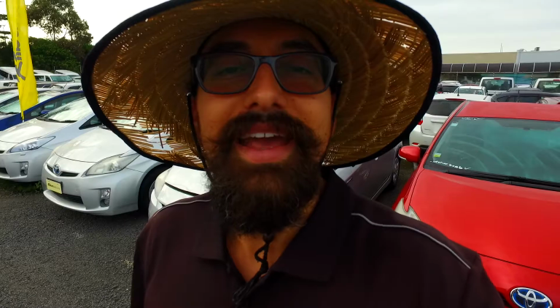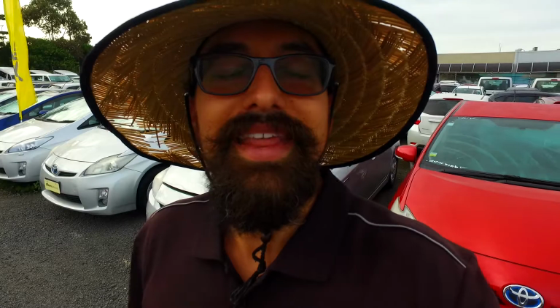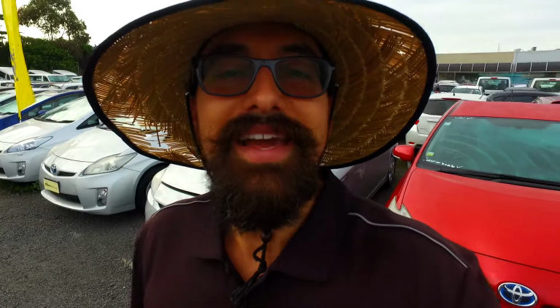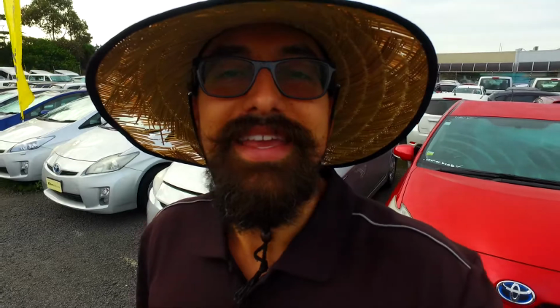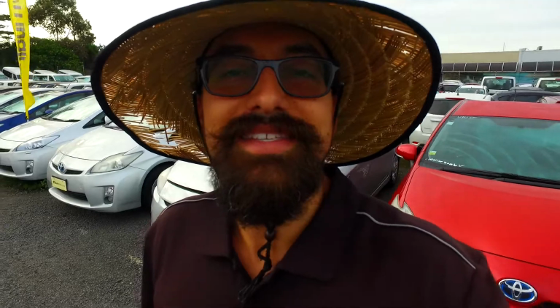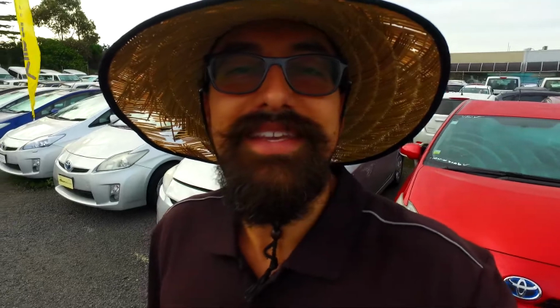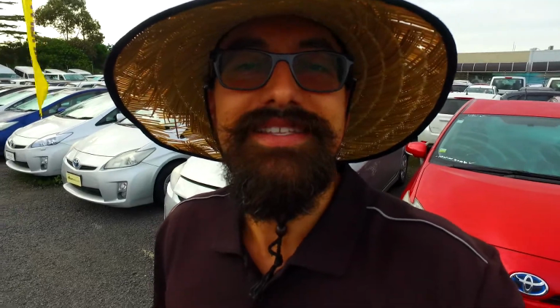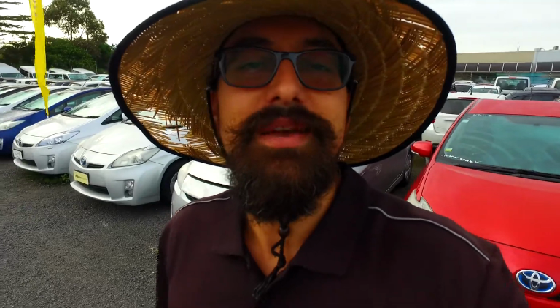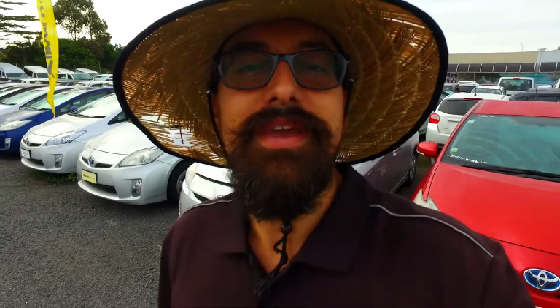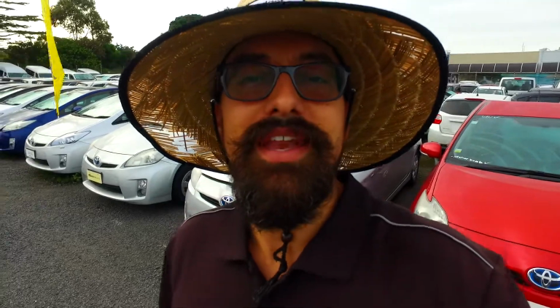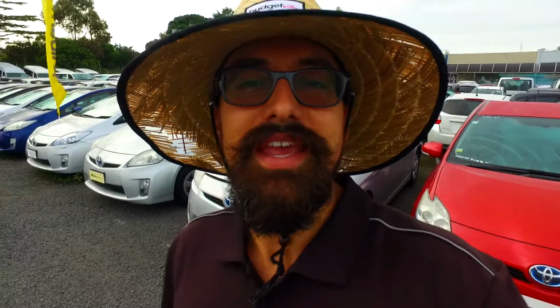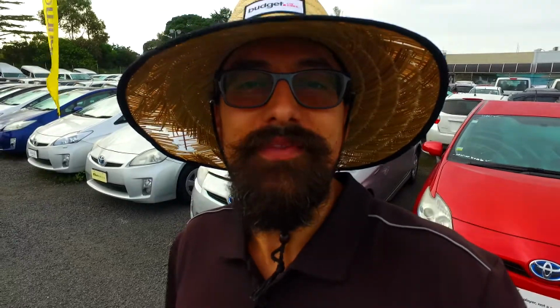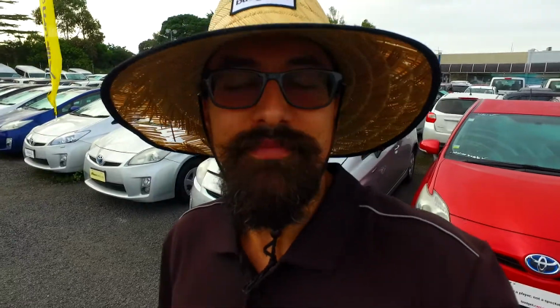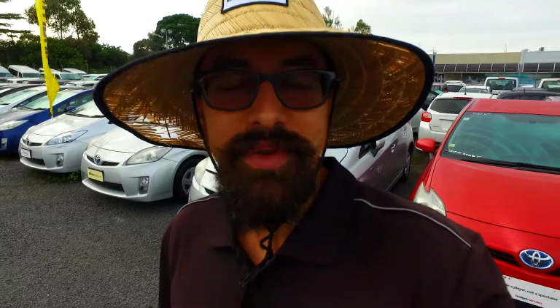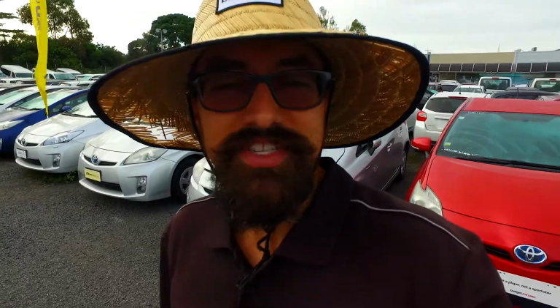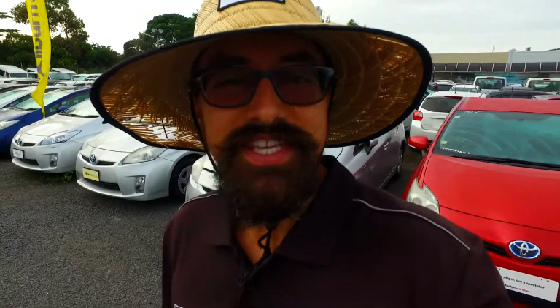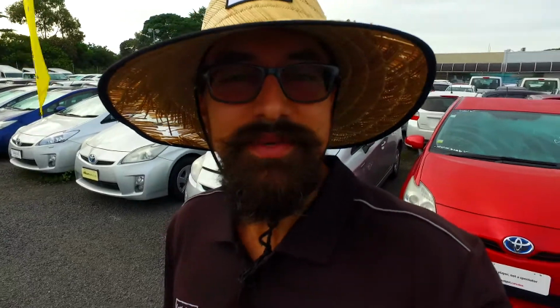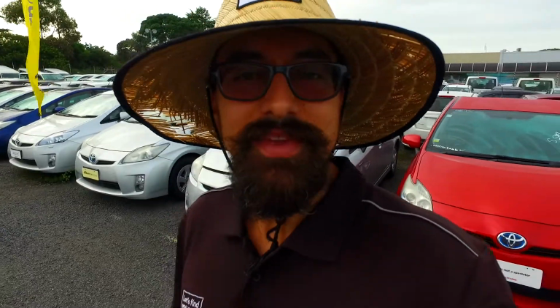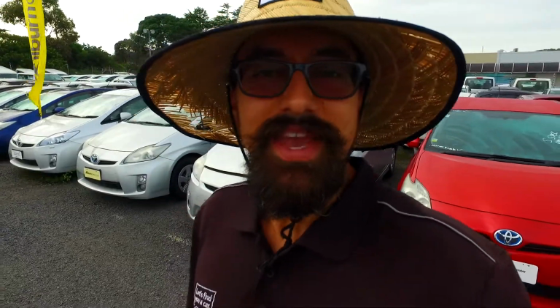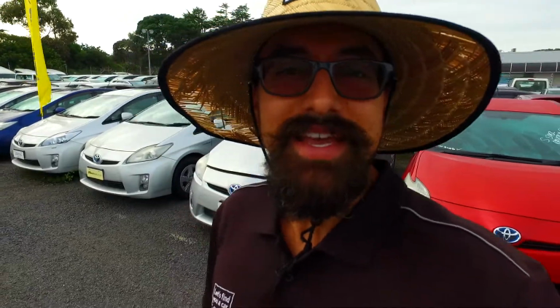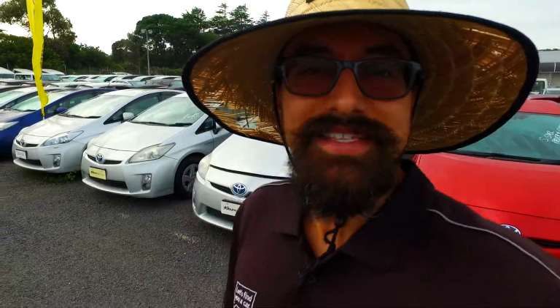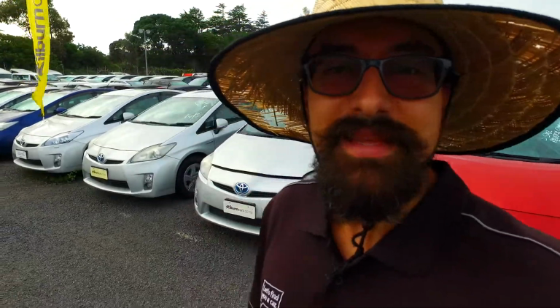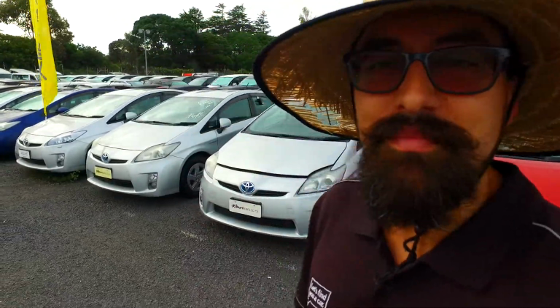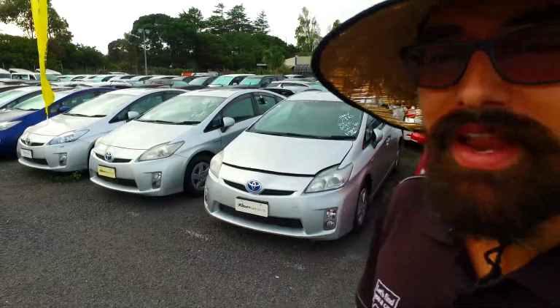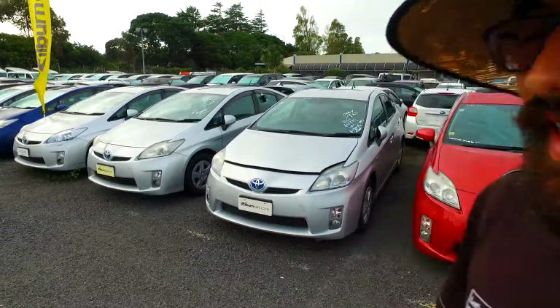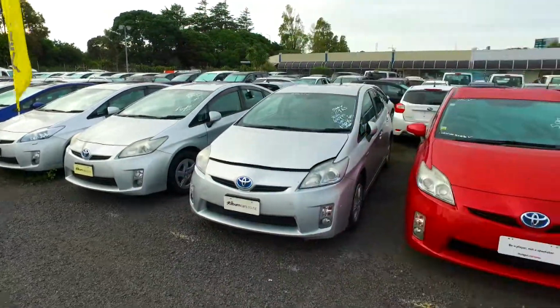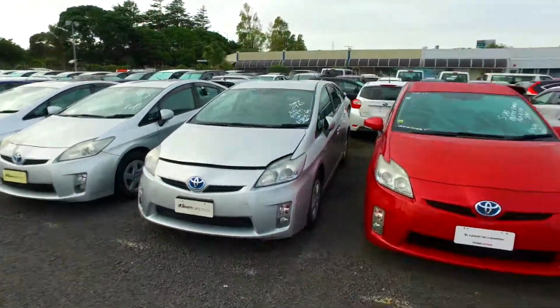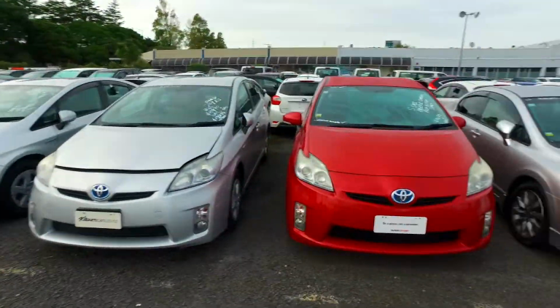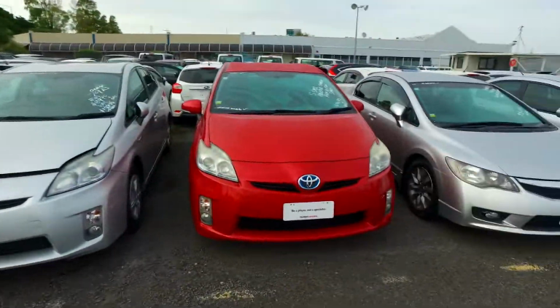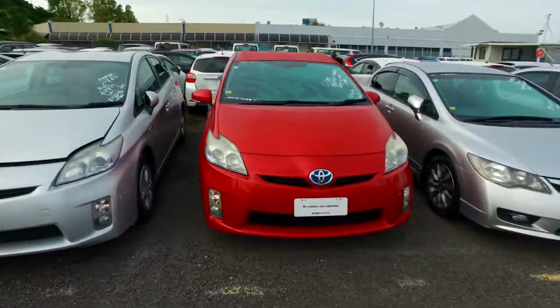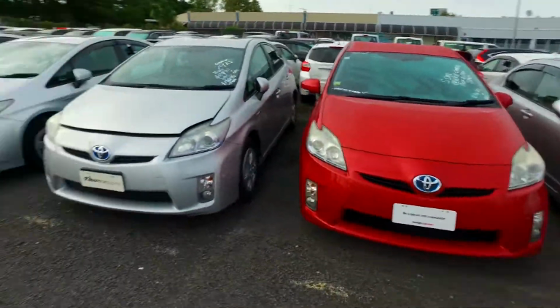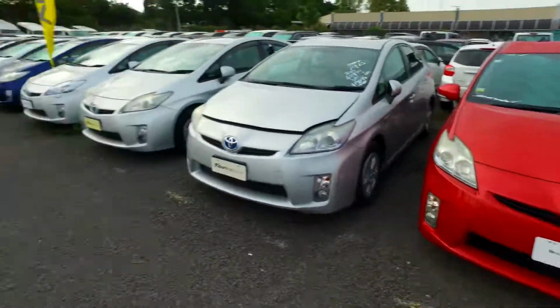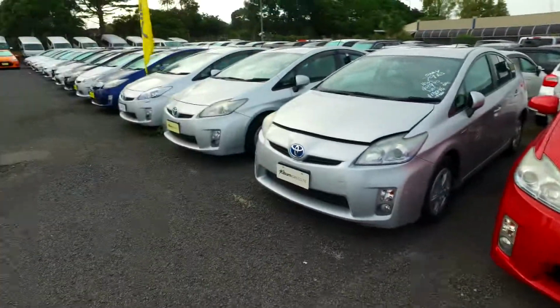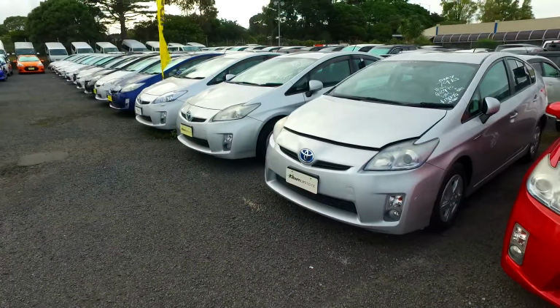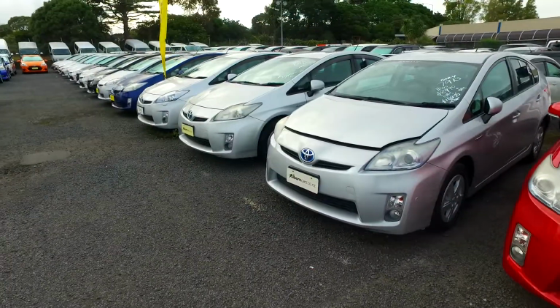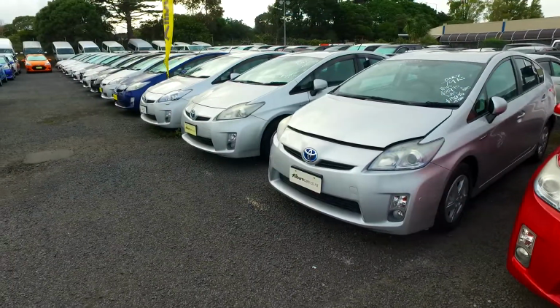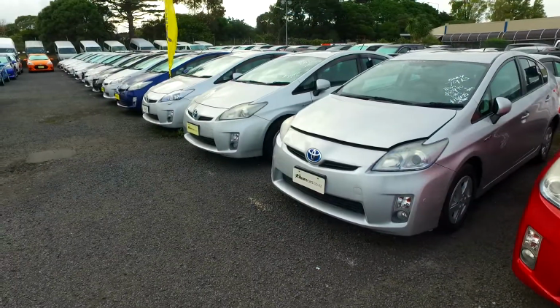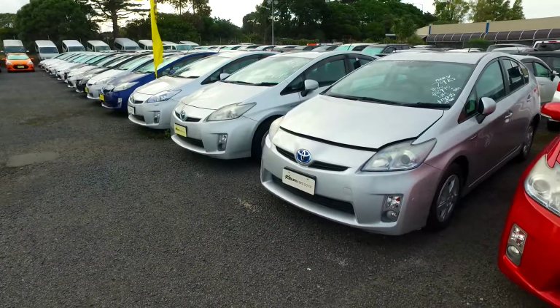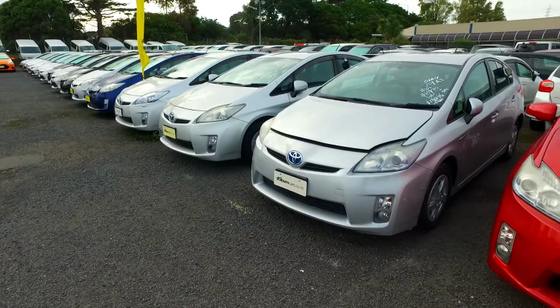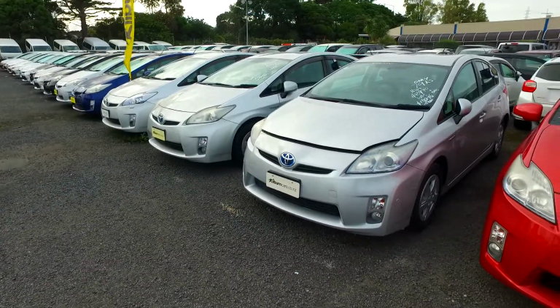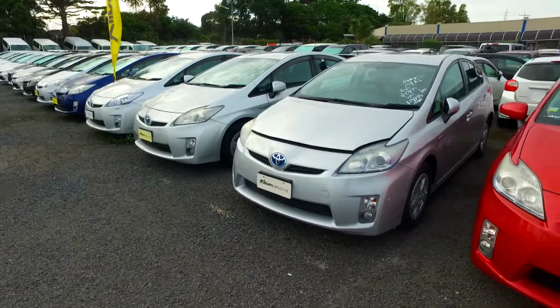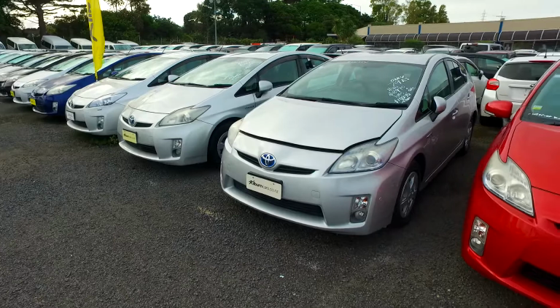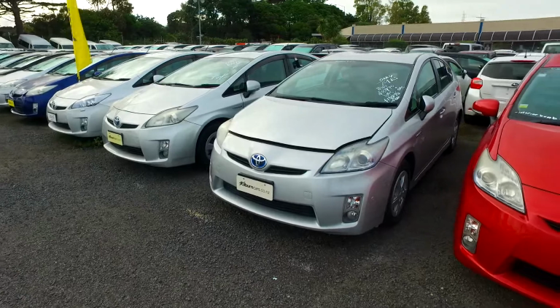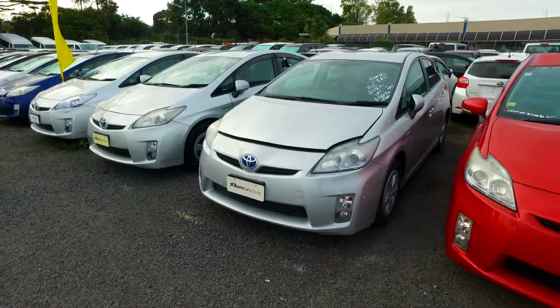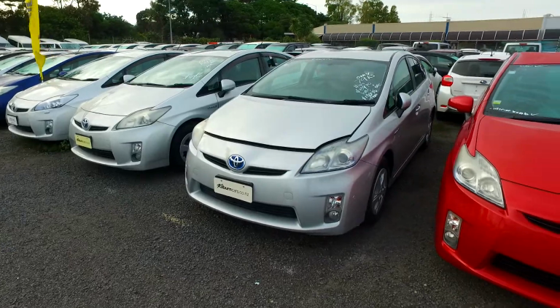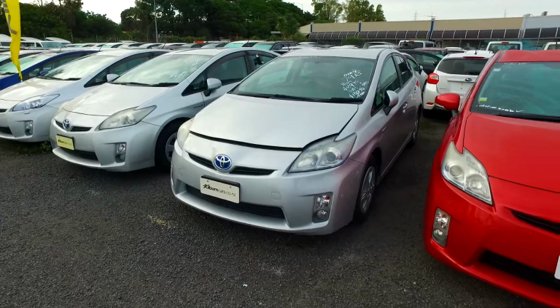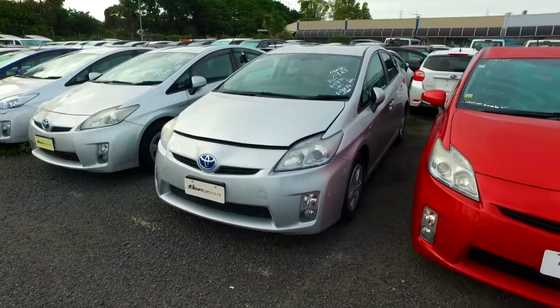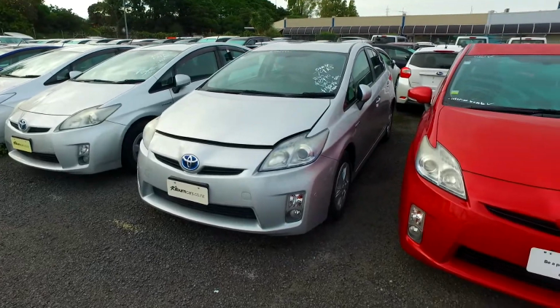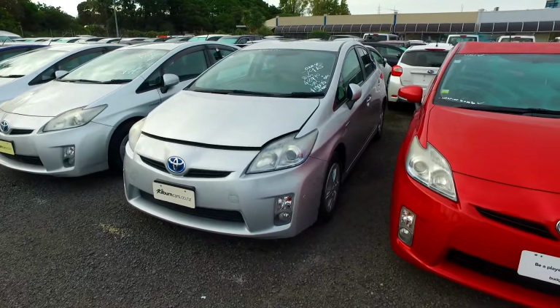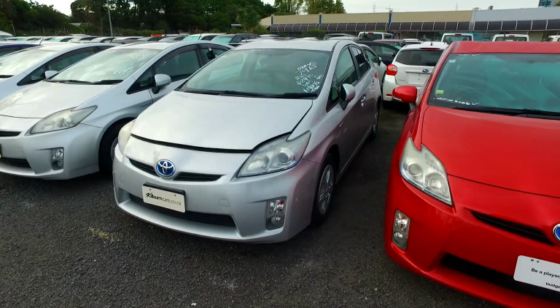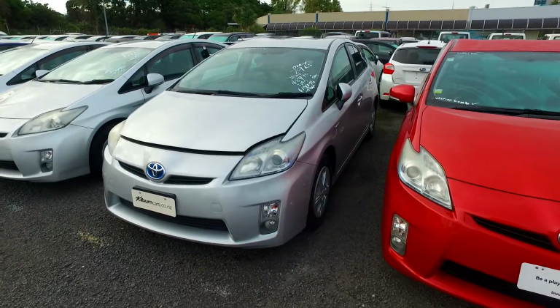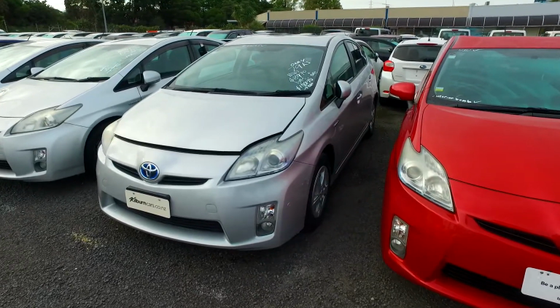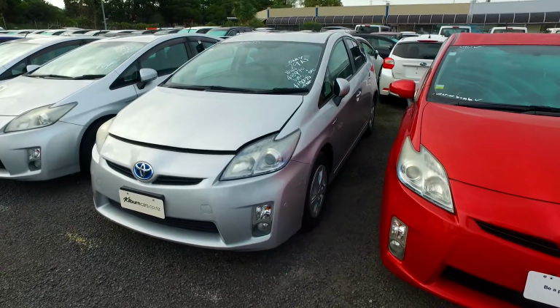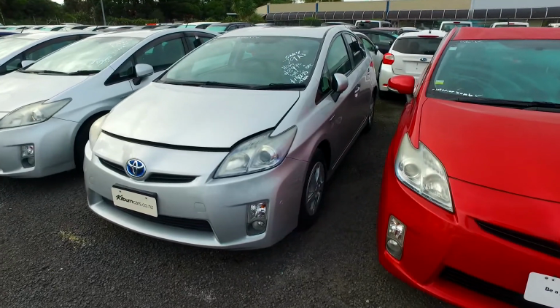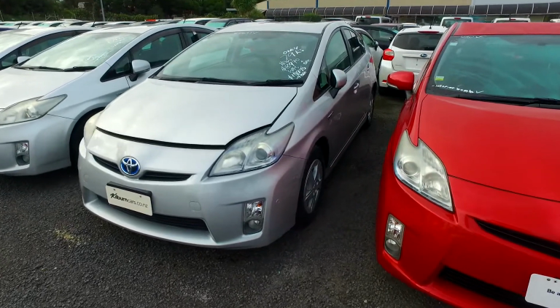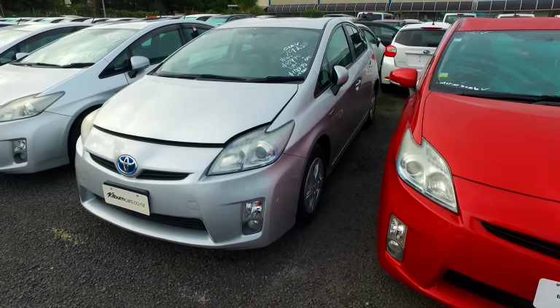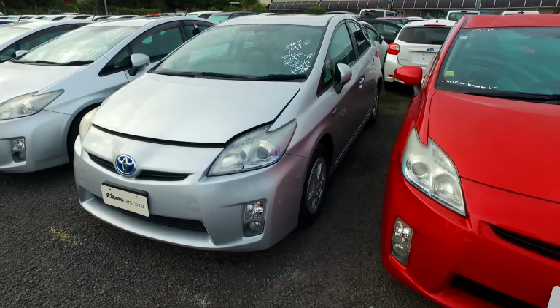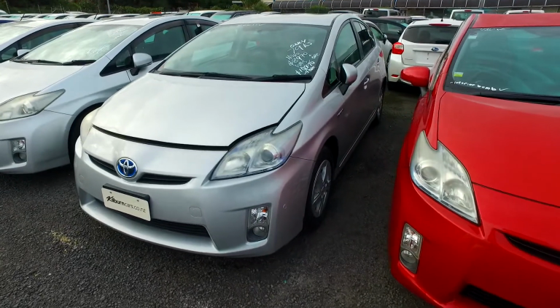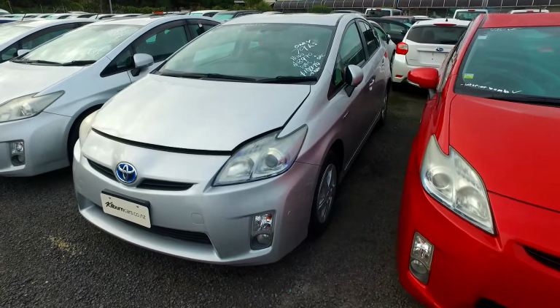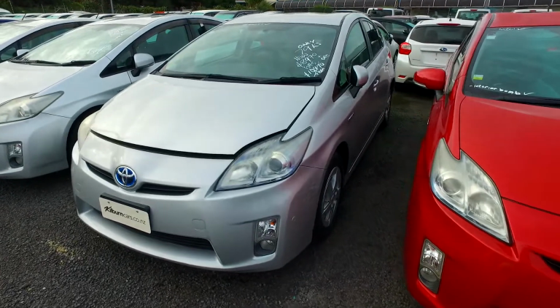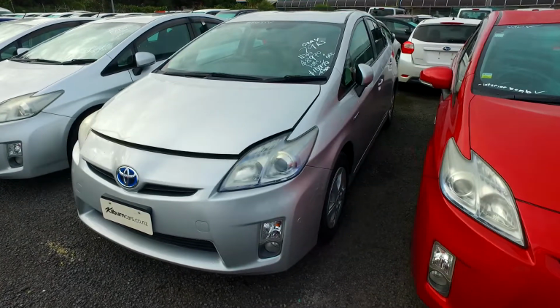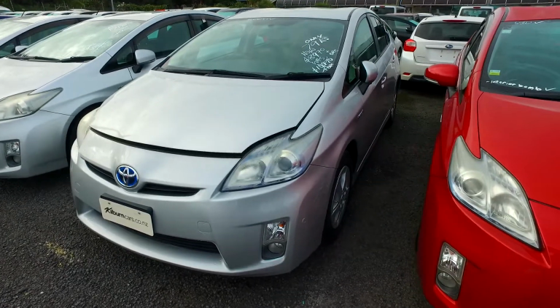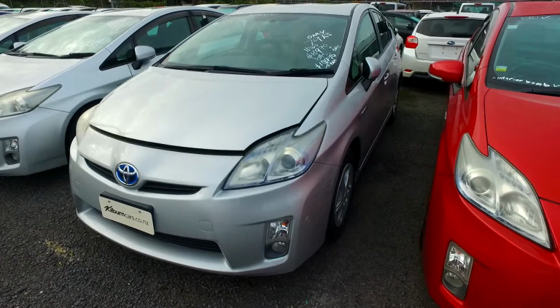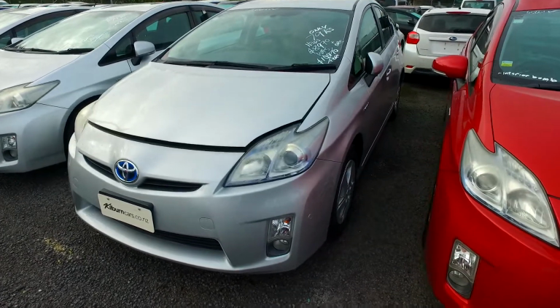Hey there, Akeasa. Tomiana here from Budget and Kilburn Cars in Manukau. Thank you for your email inquiry in regards to our Toyota press we have here for you to view.